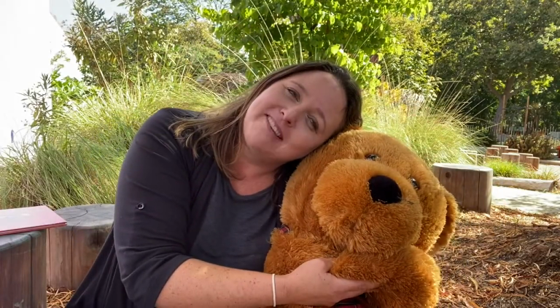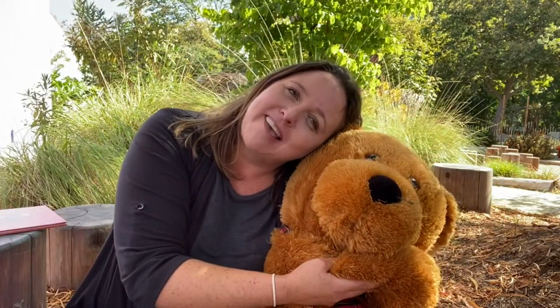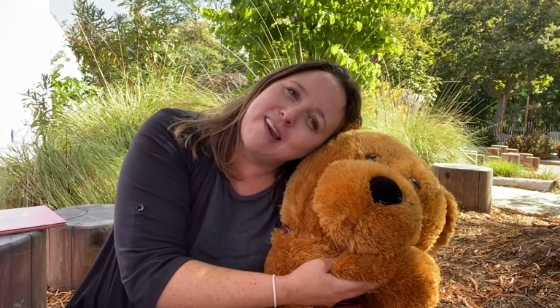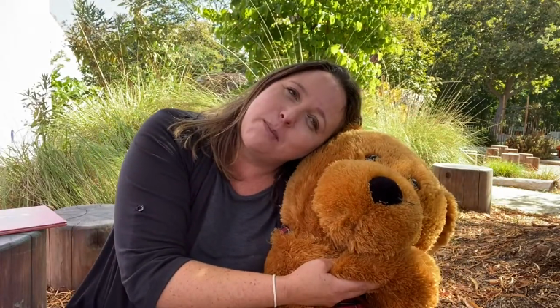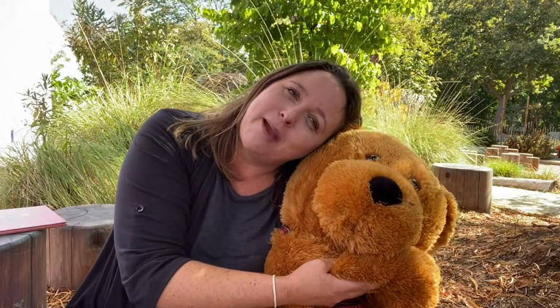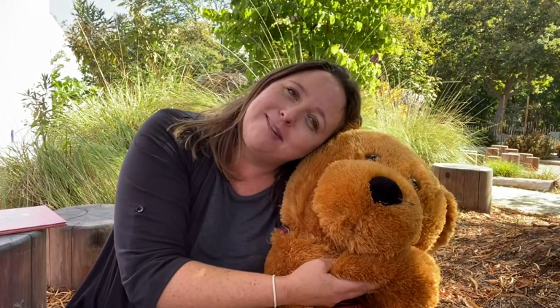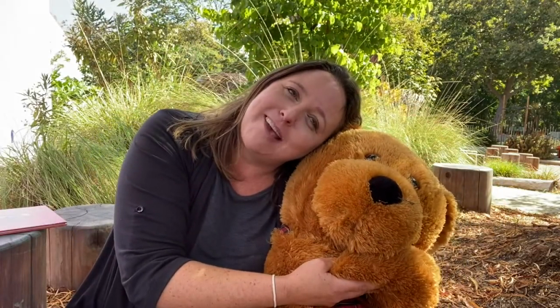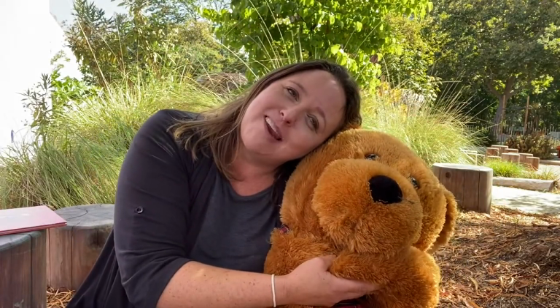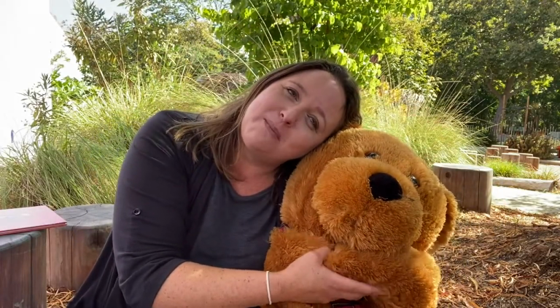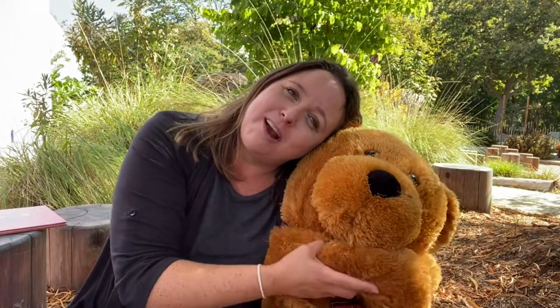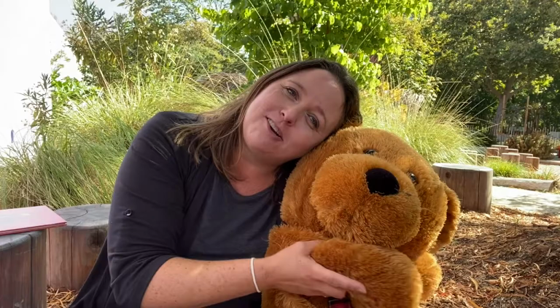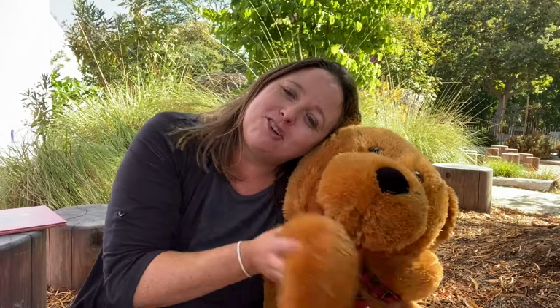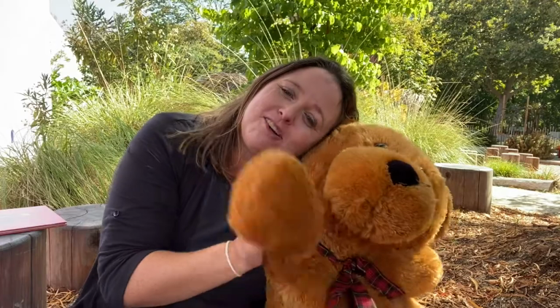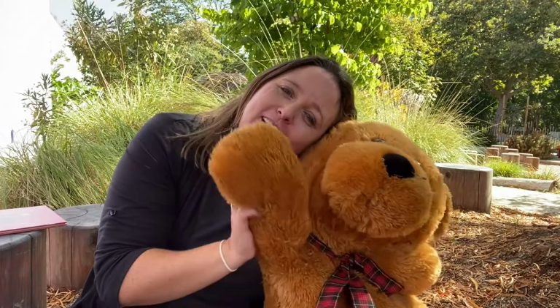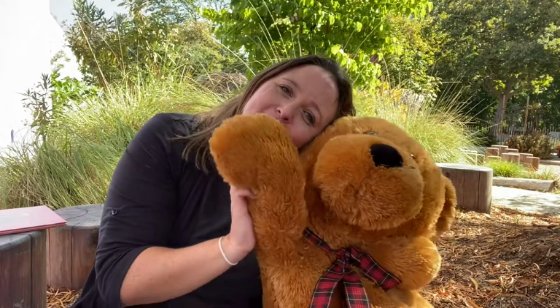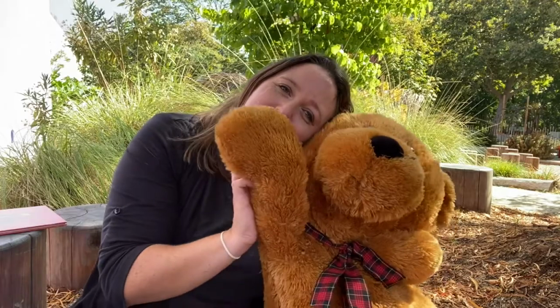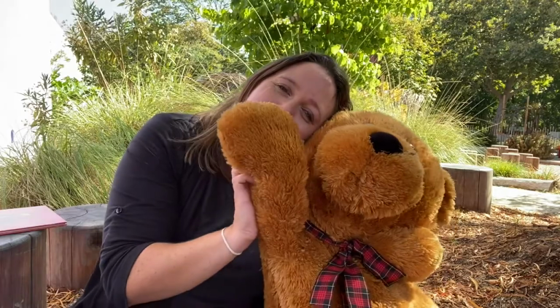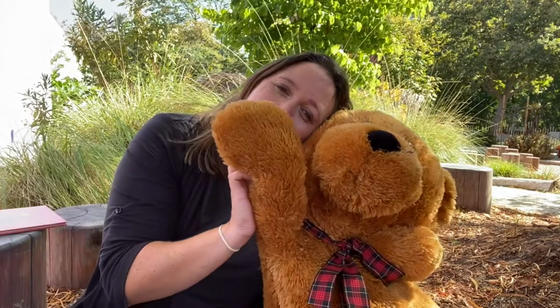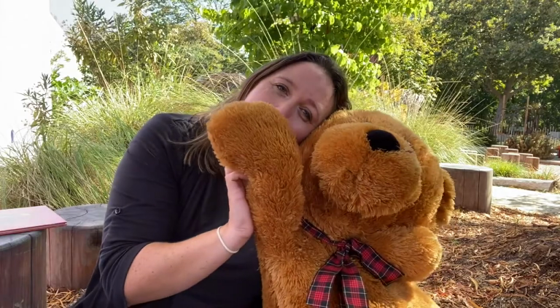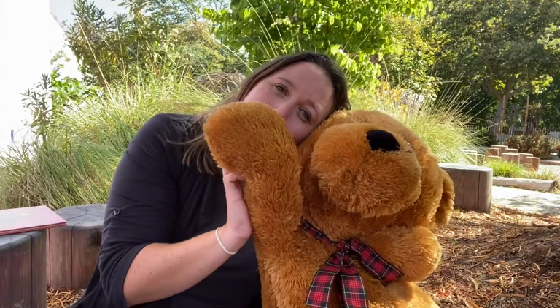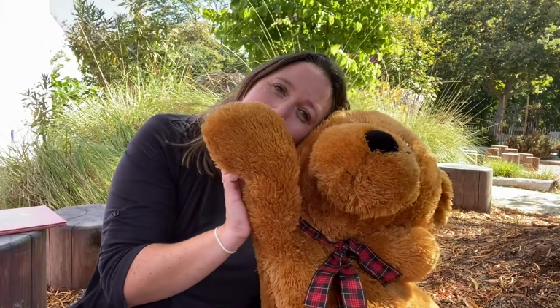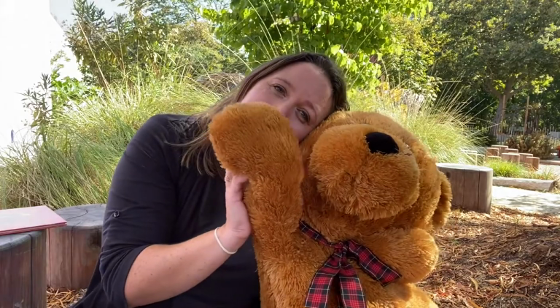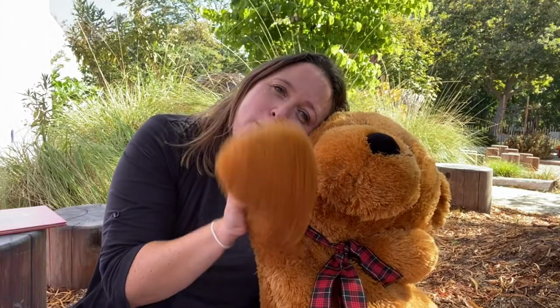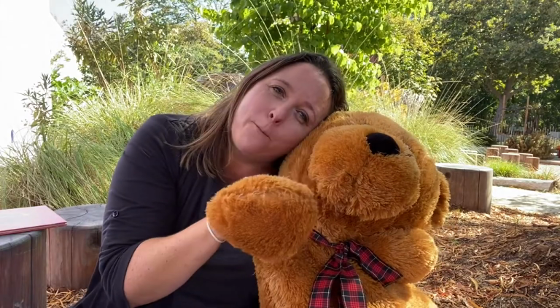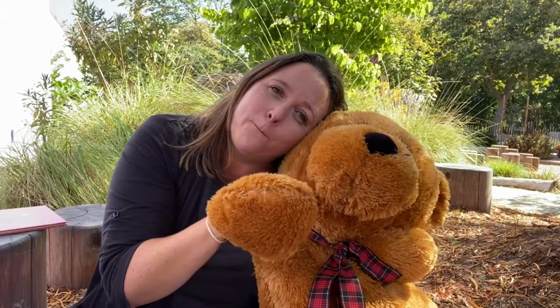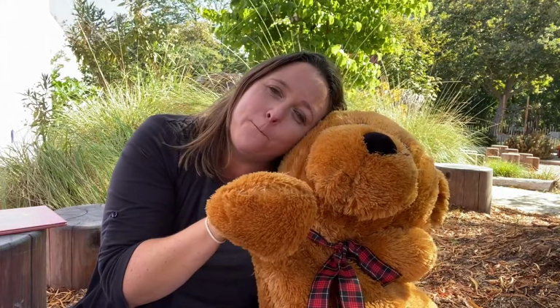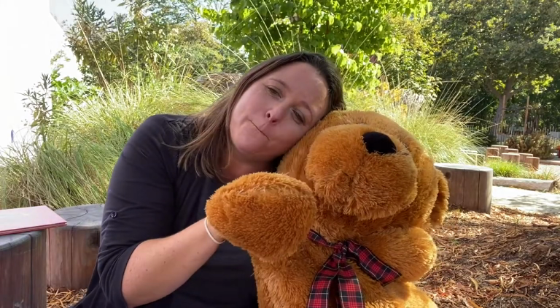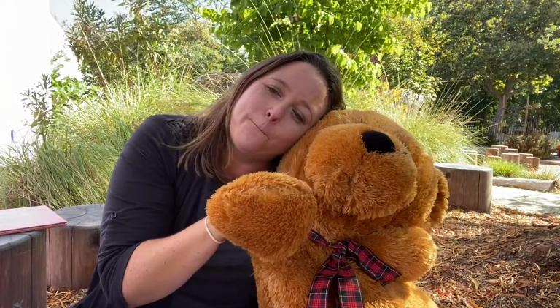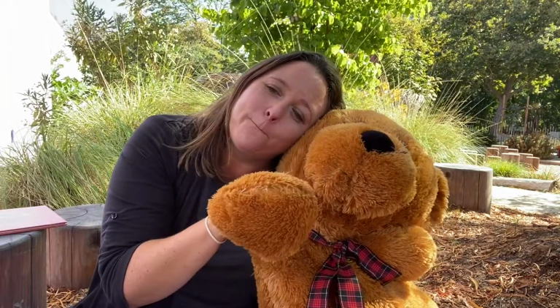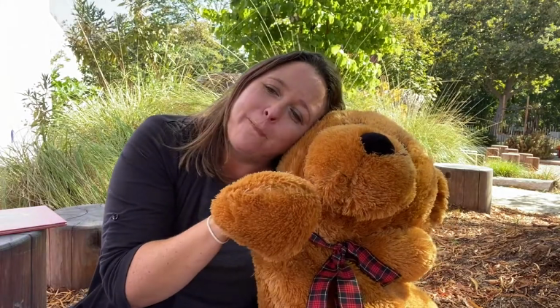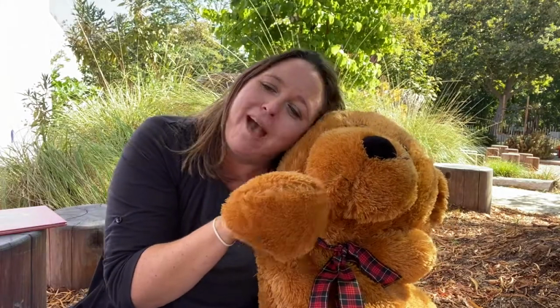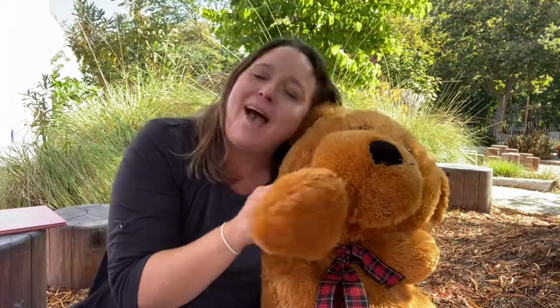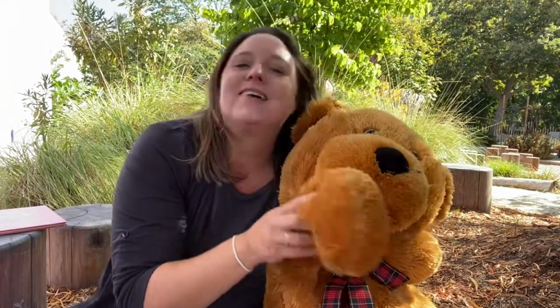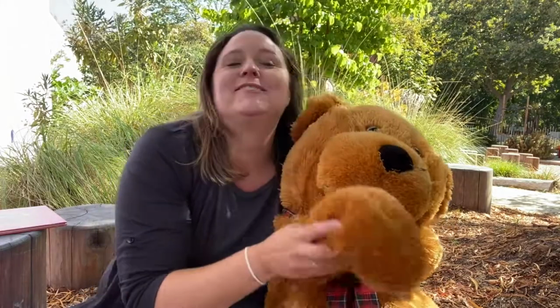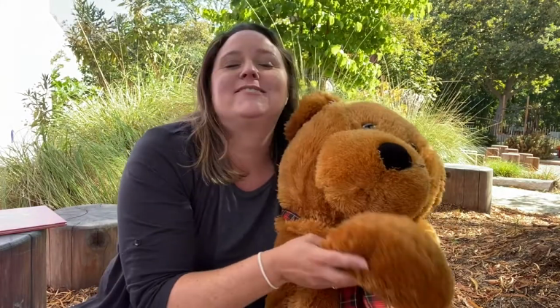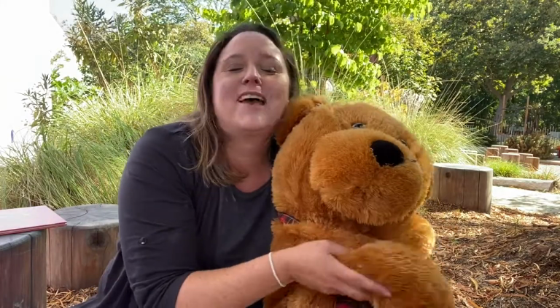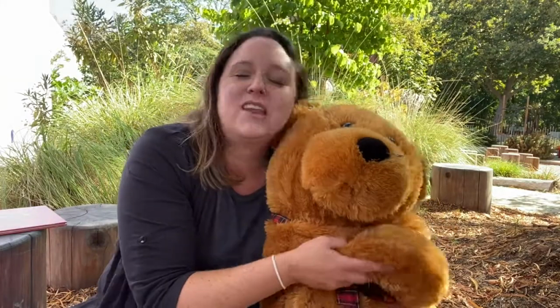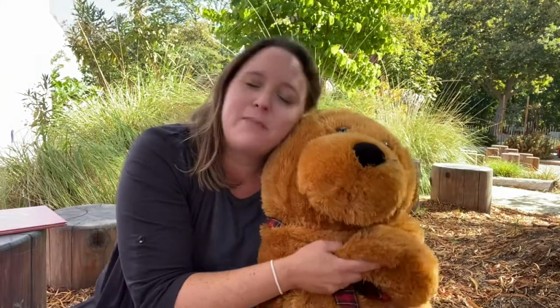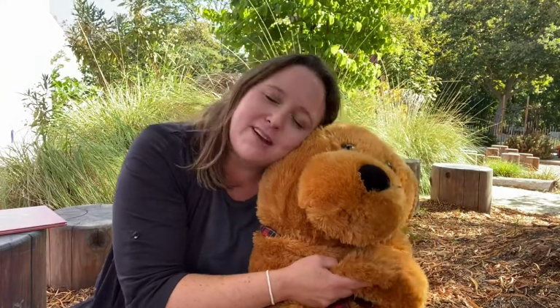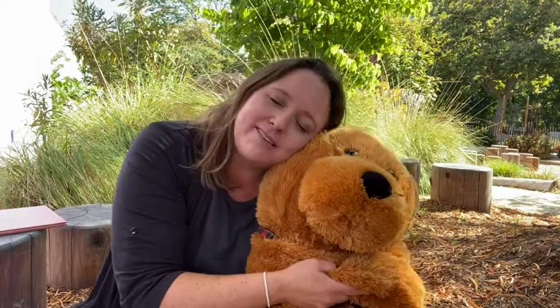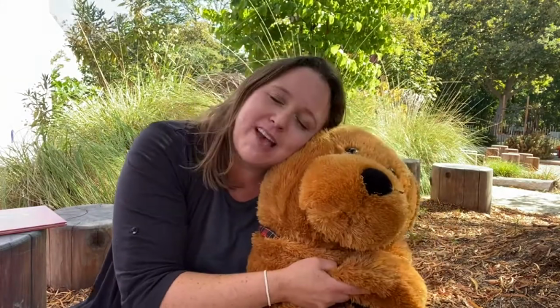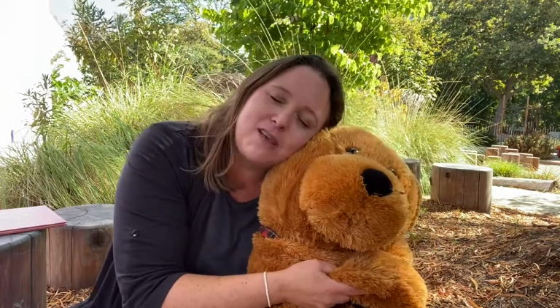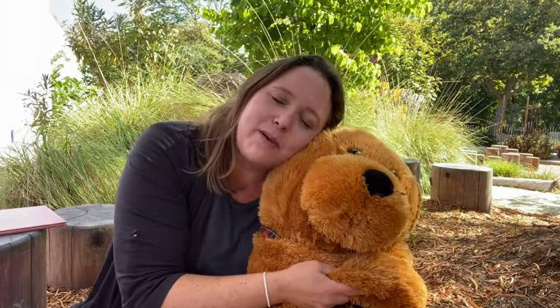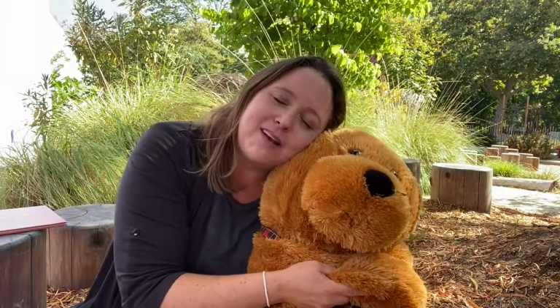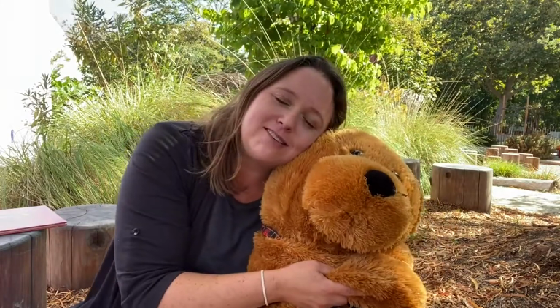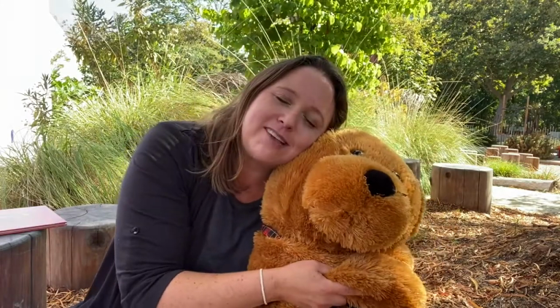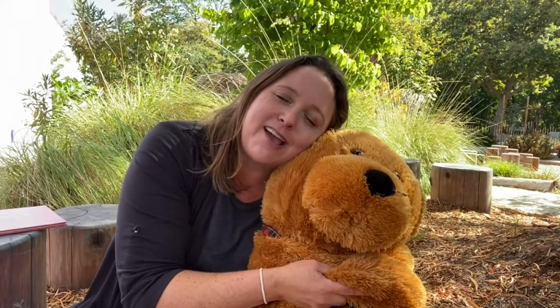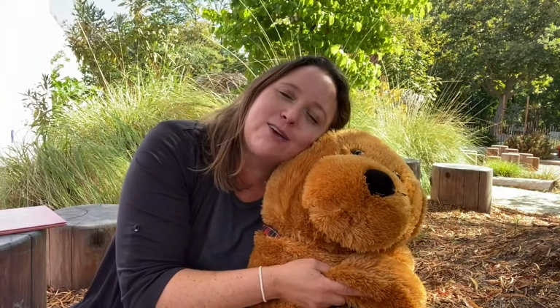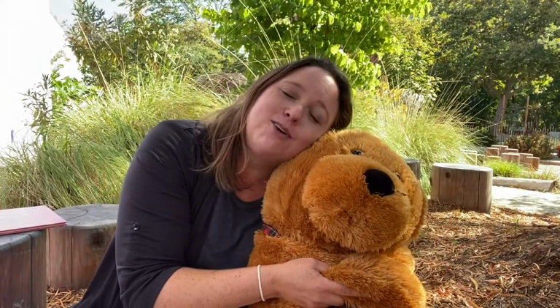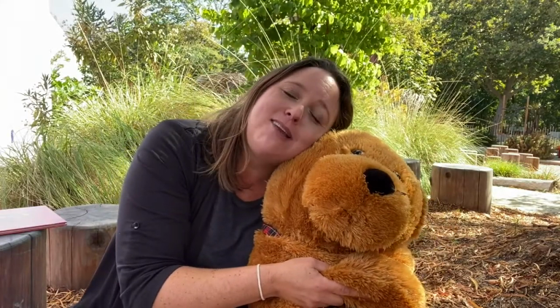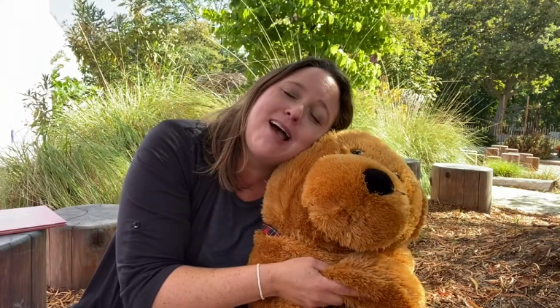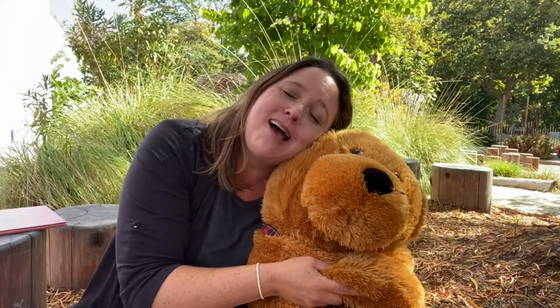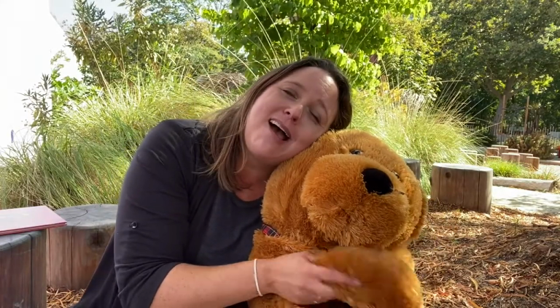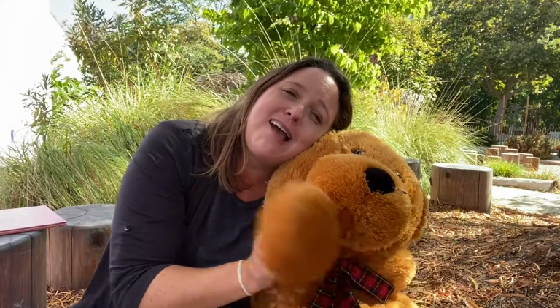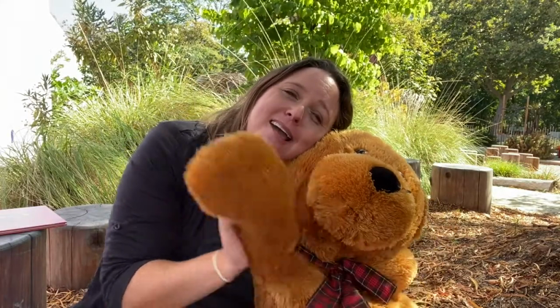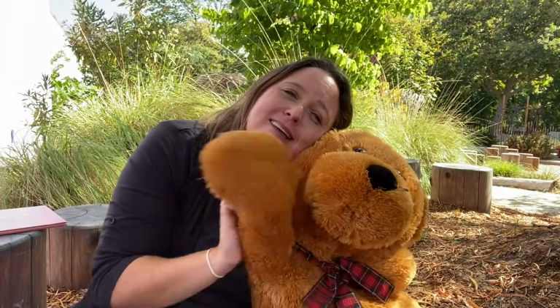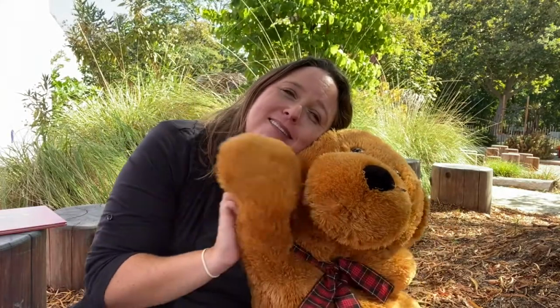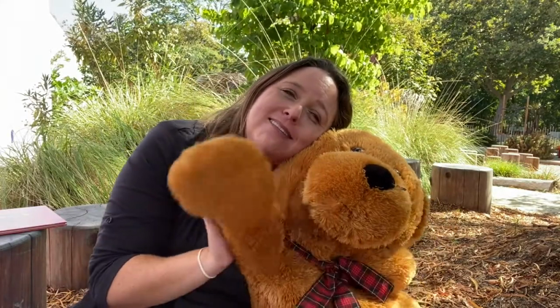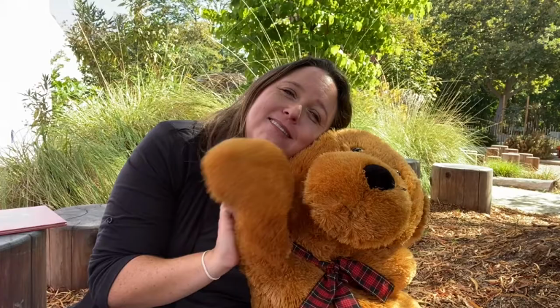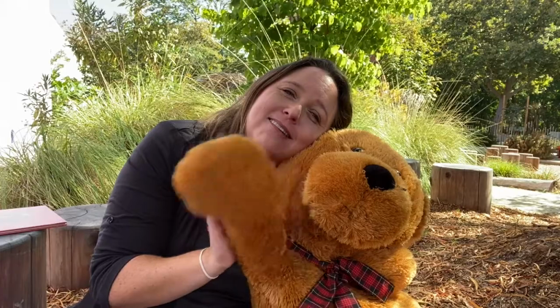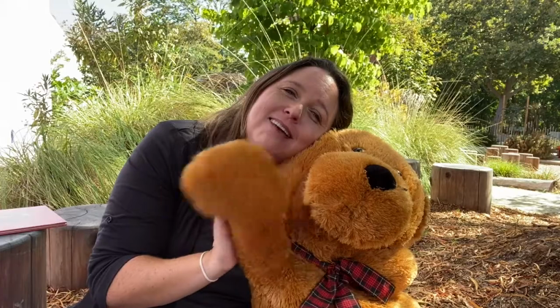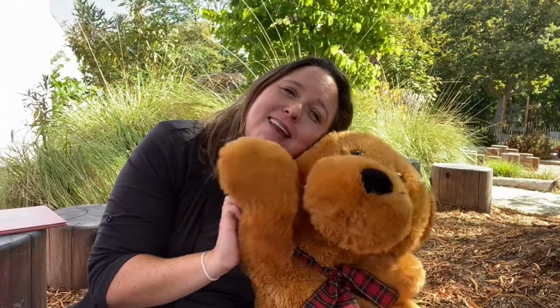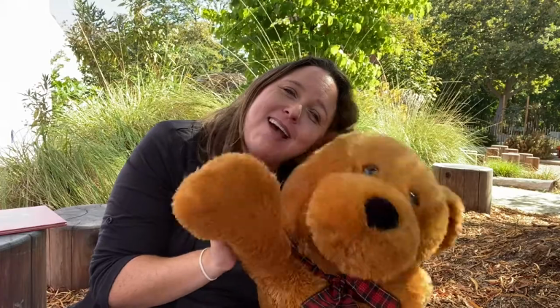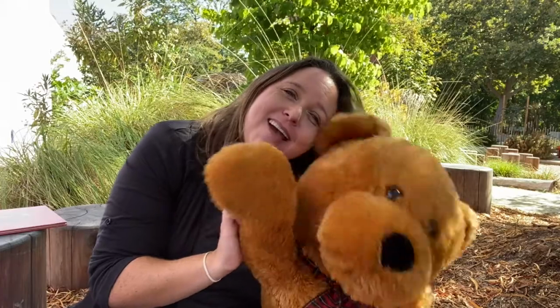Teddy bear, teddy bear, turn out the light. Teddy bear, teddy bear, say good night. Good night.